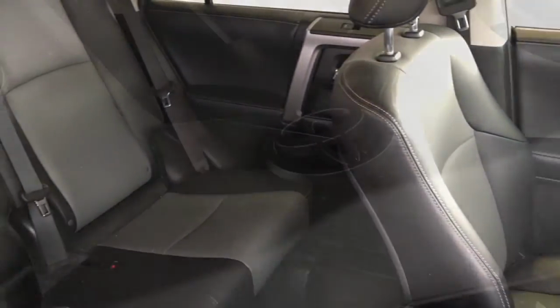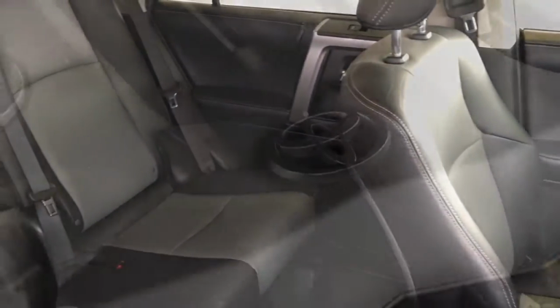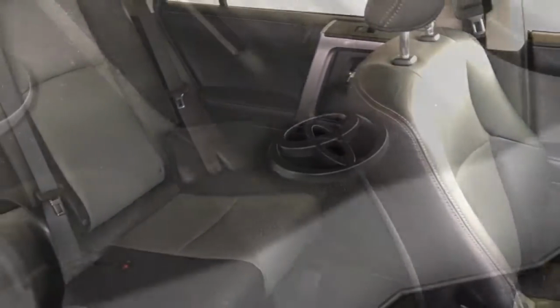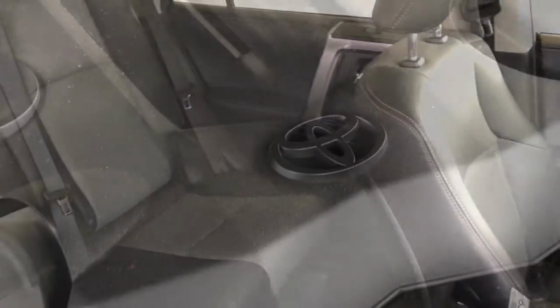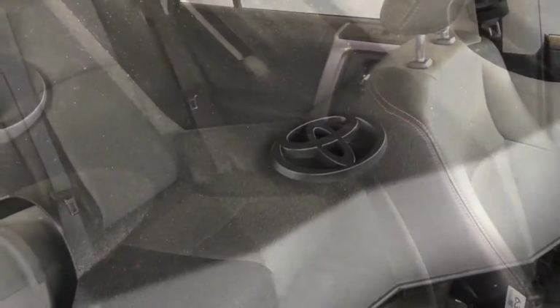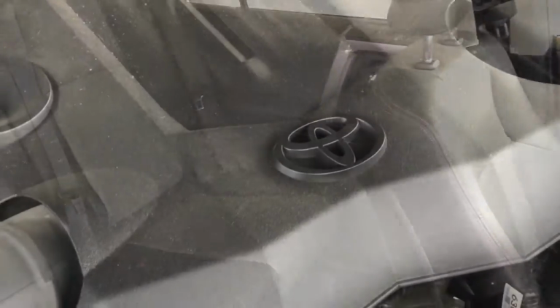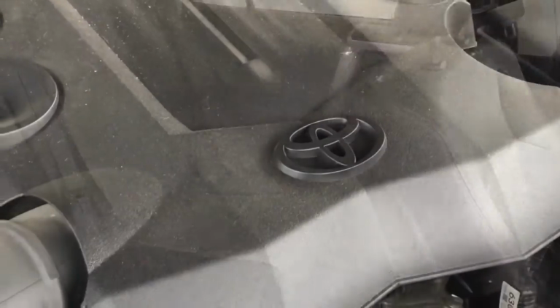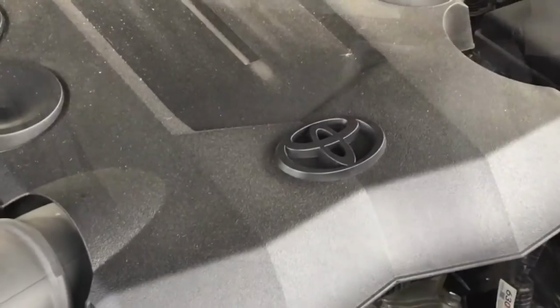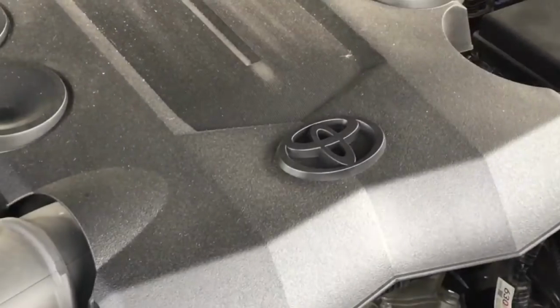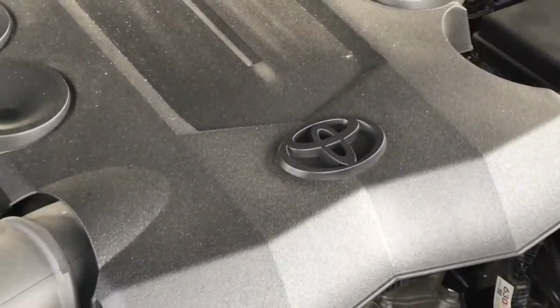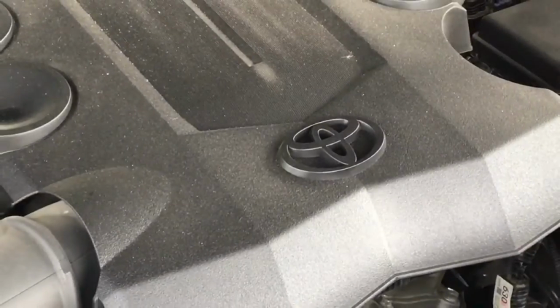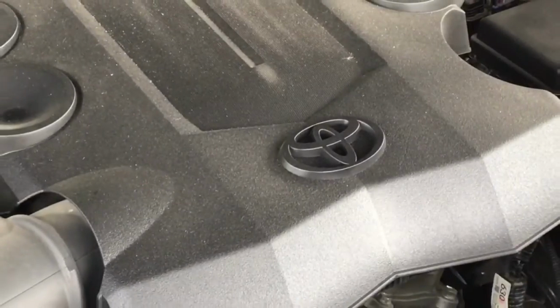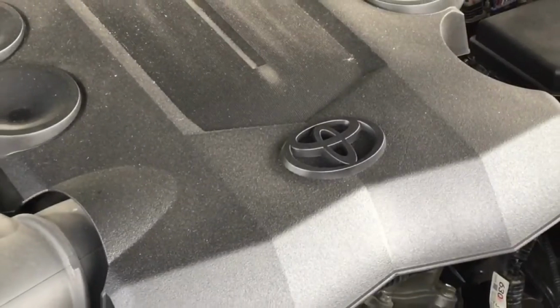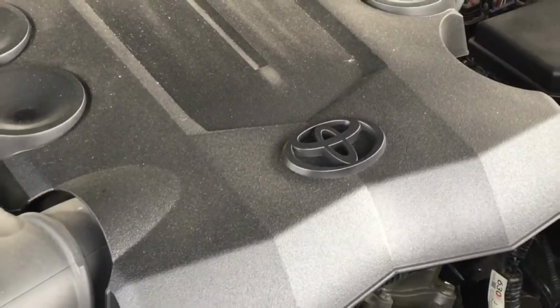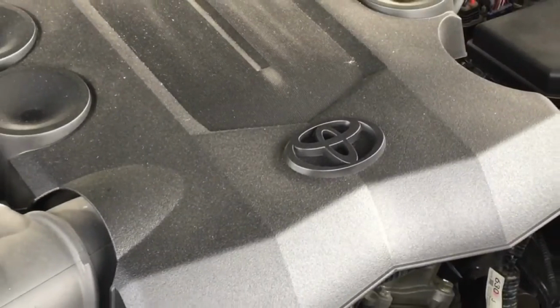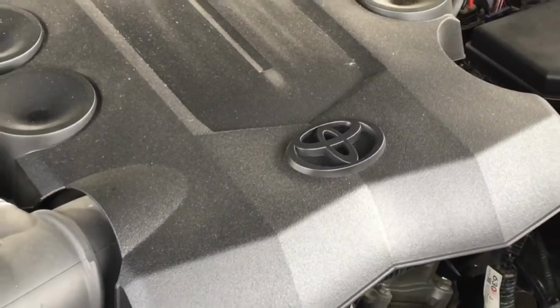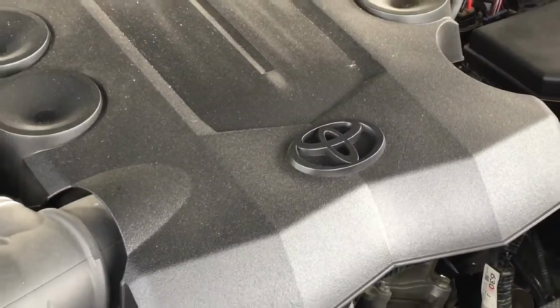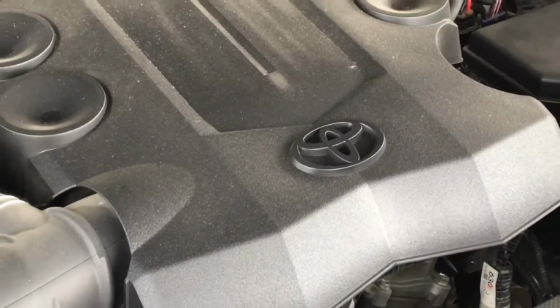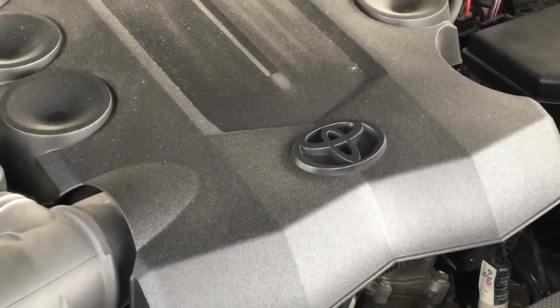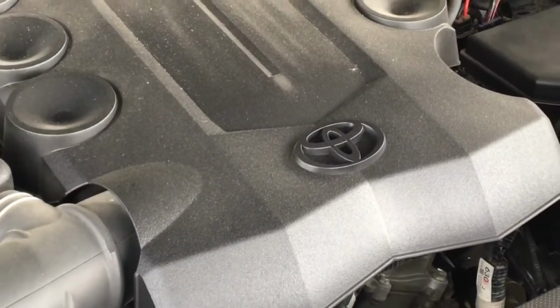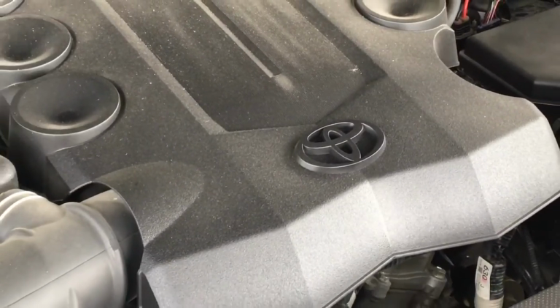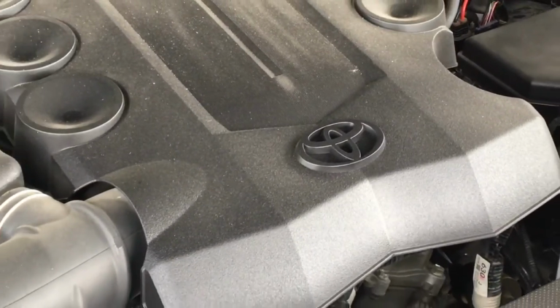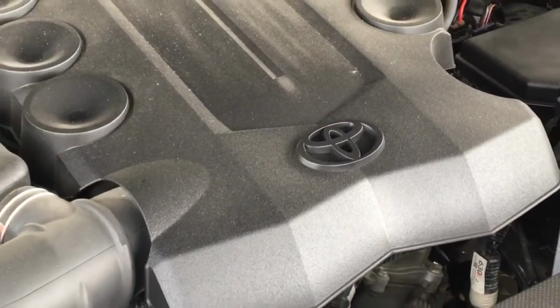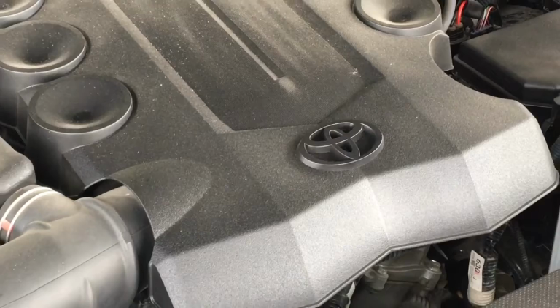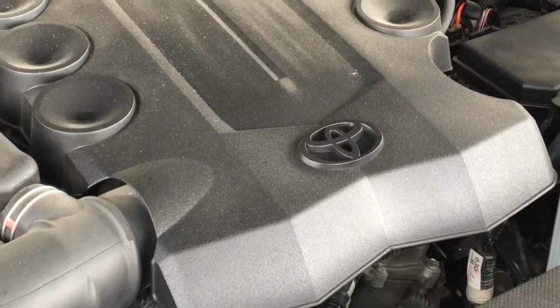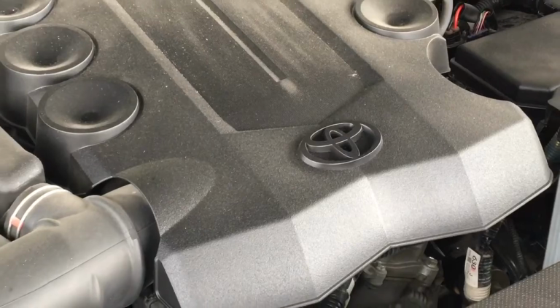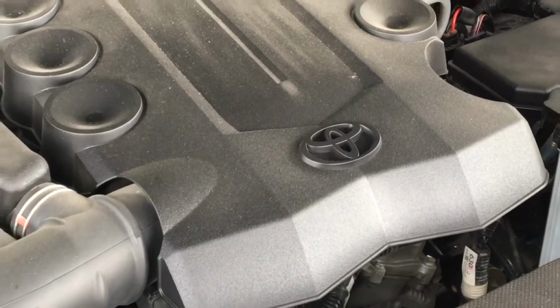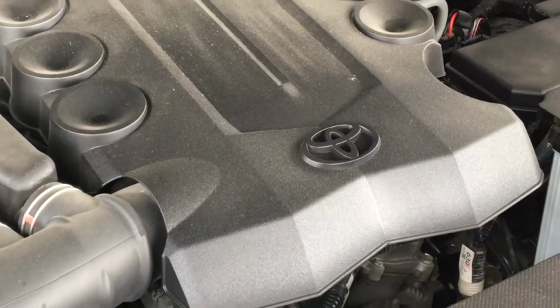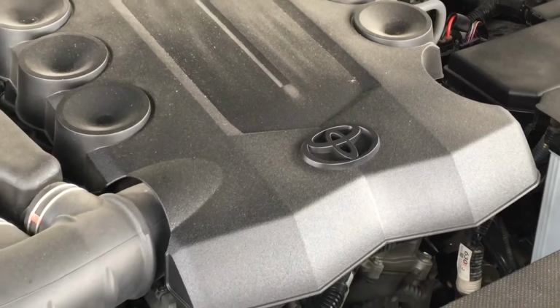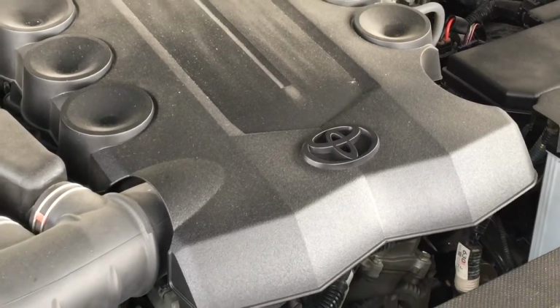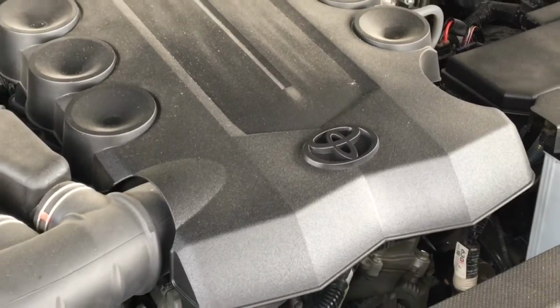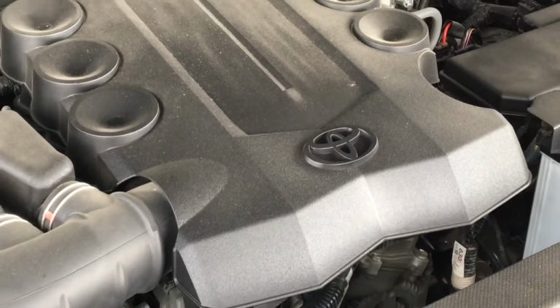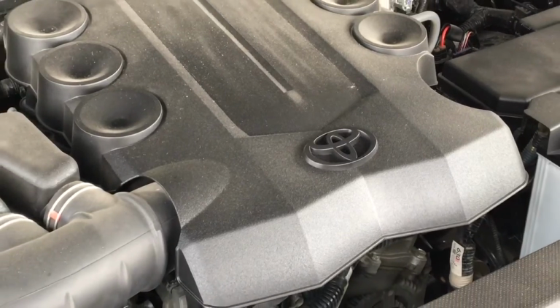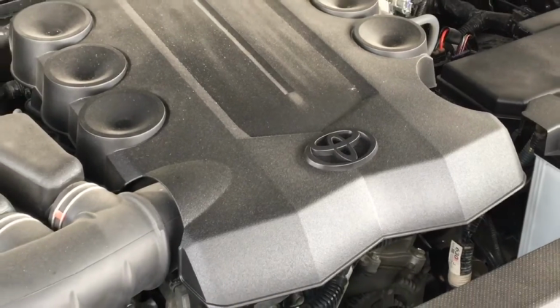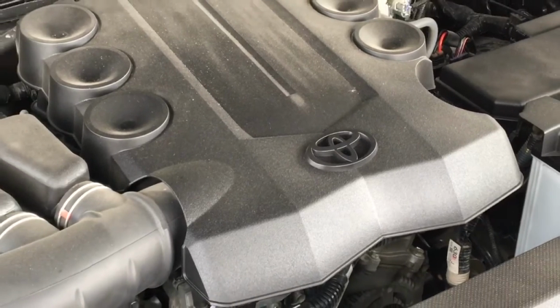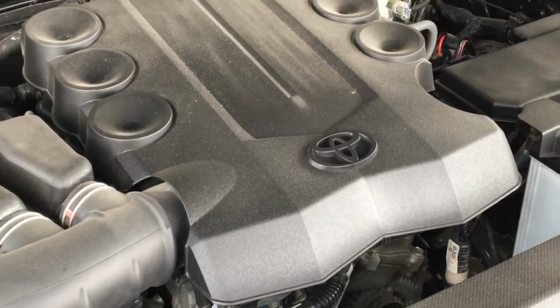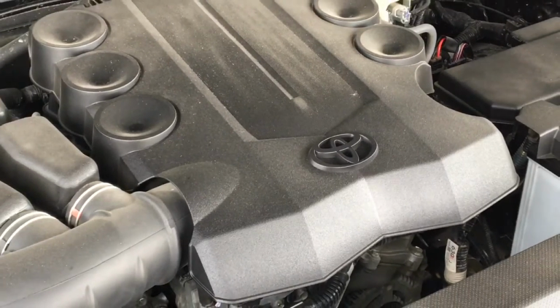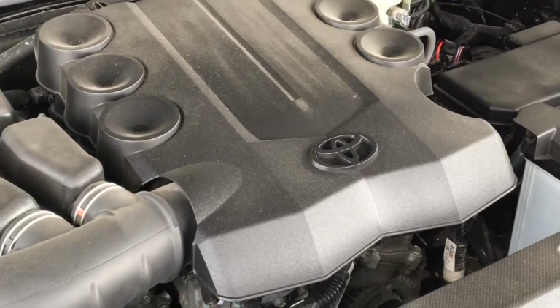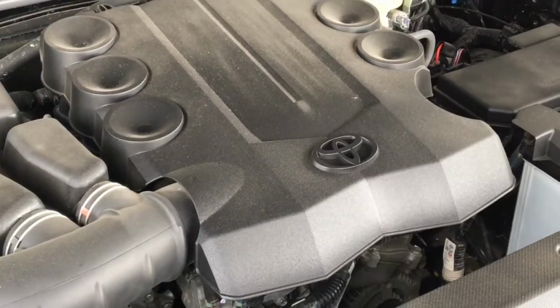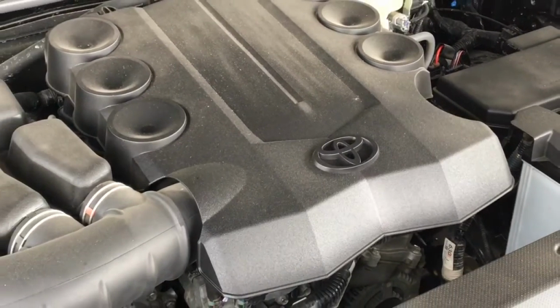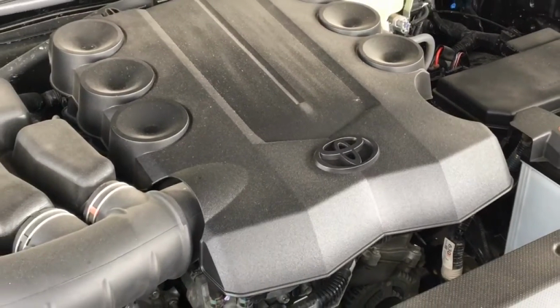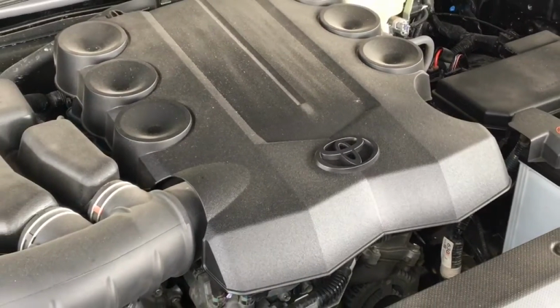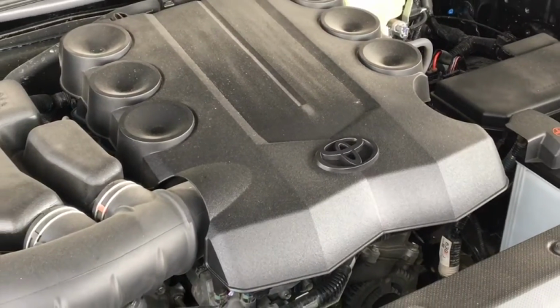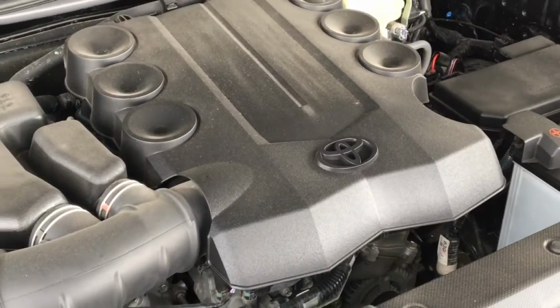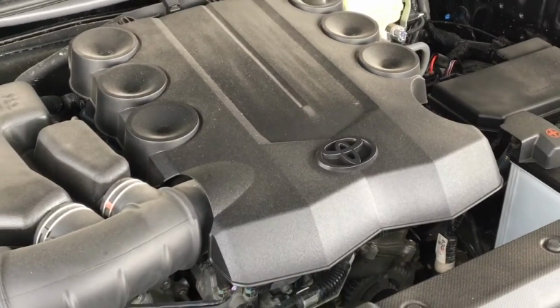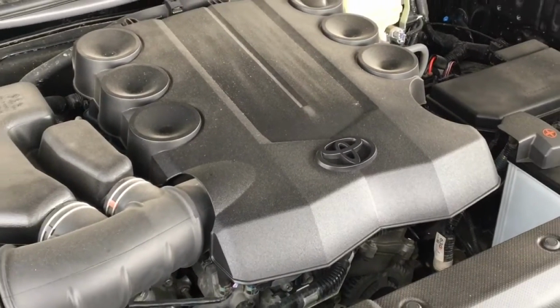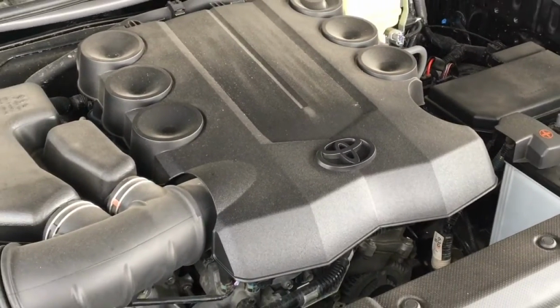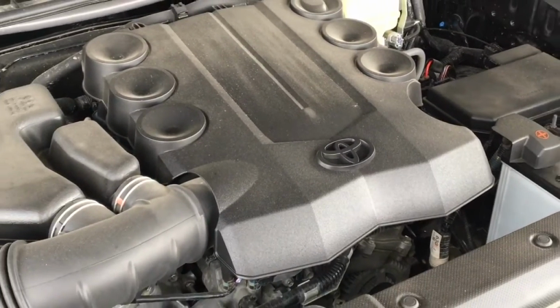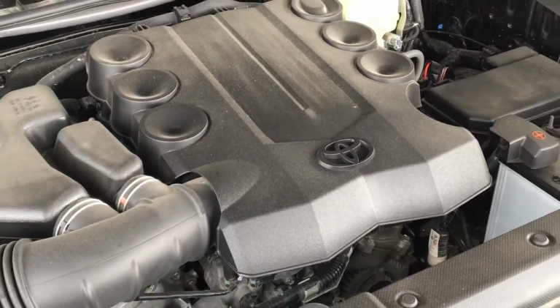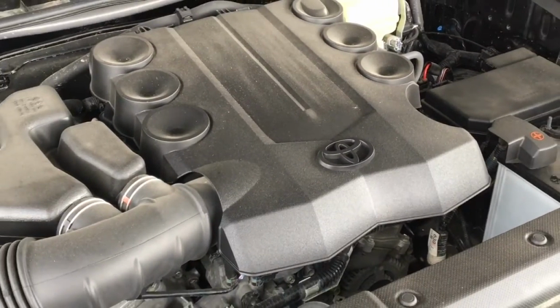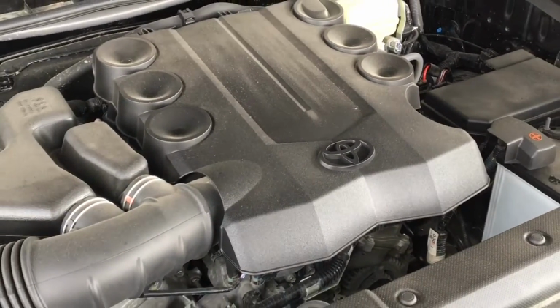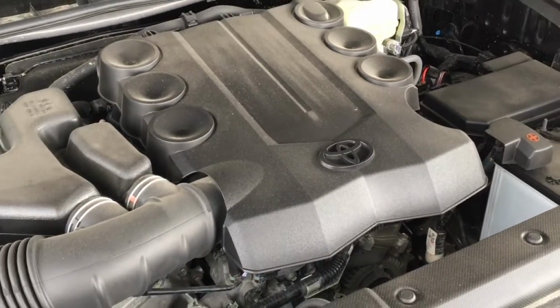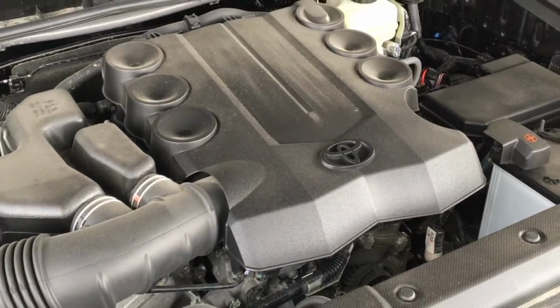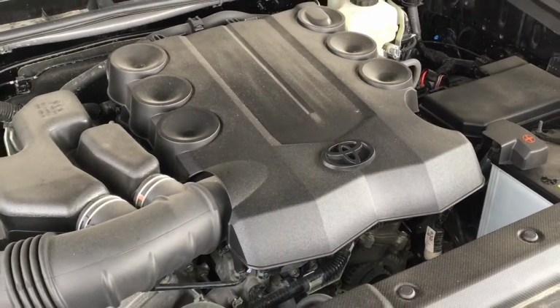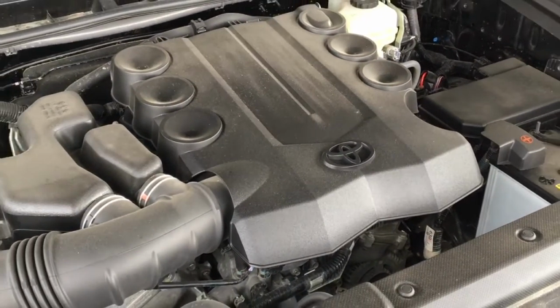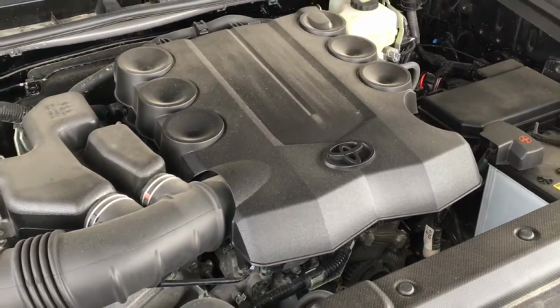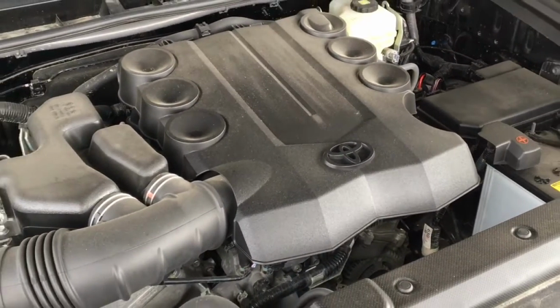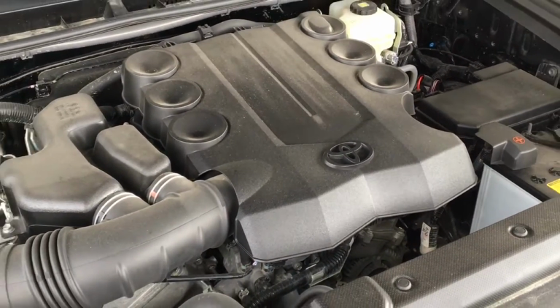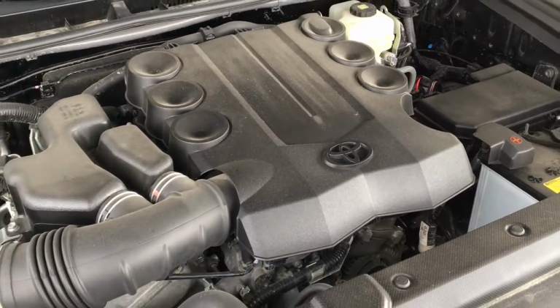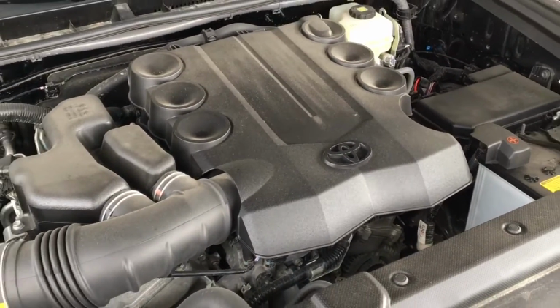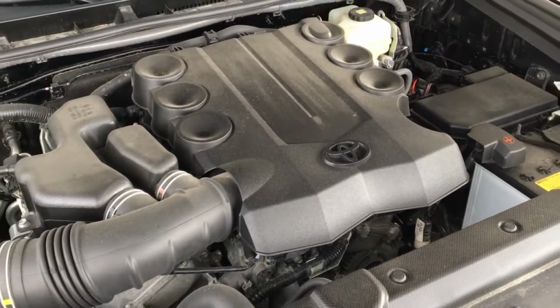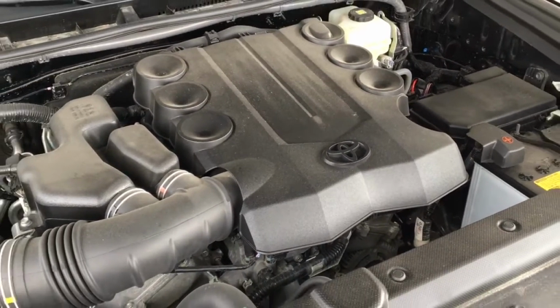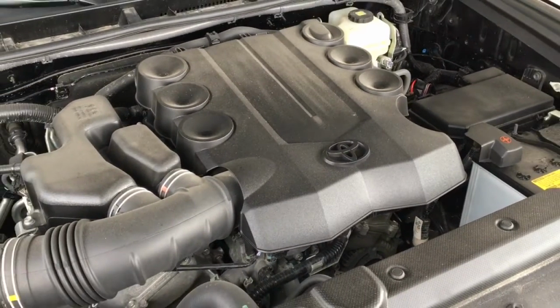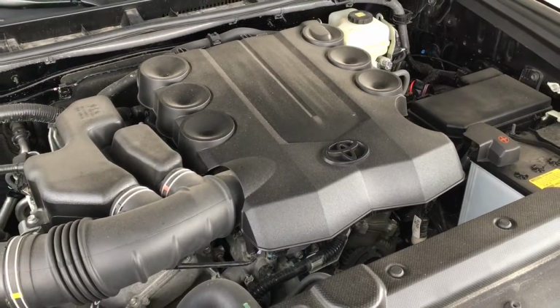The engine bay is factory fresh and power comes from a 4-liter V6 mated to an automatic transmission and four-wheel drive.